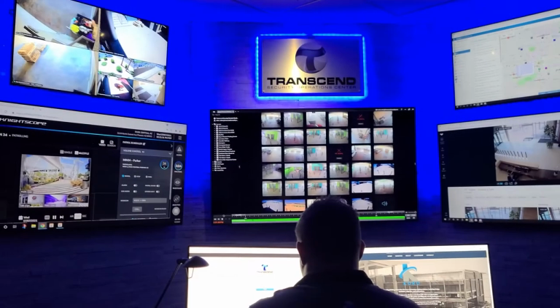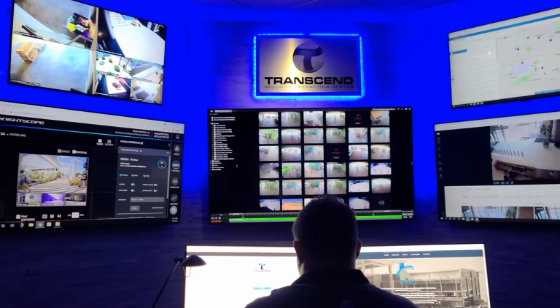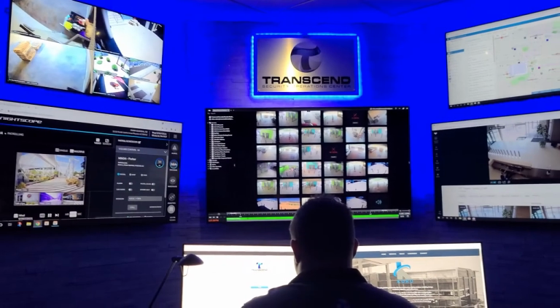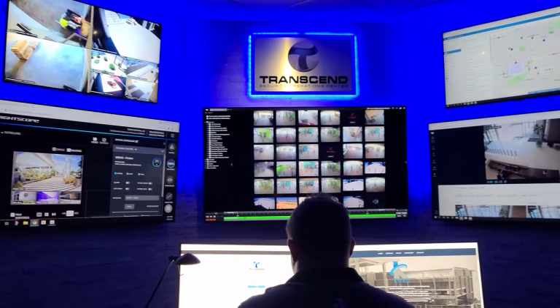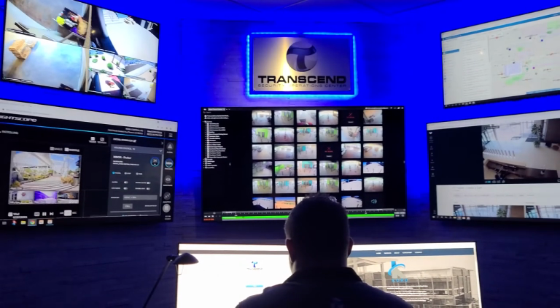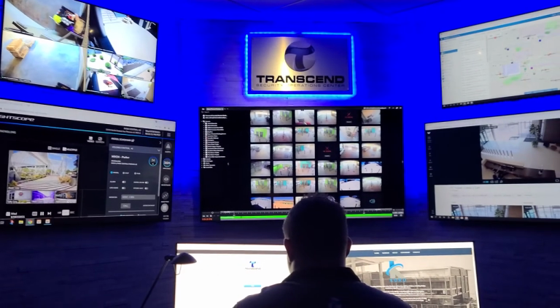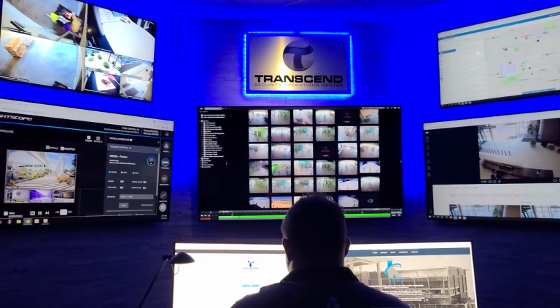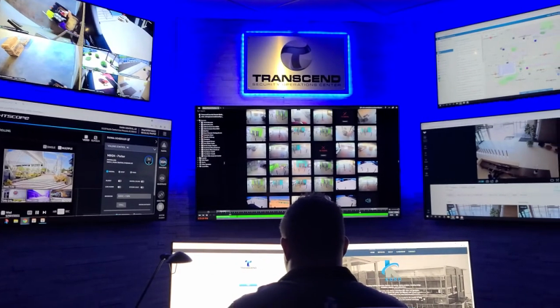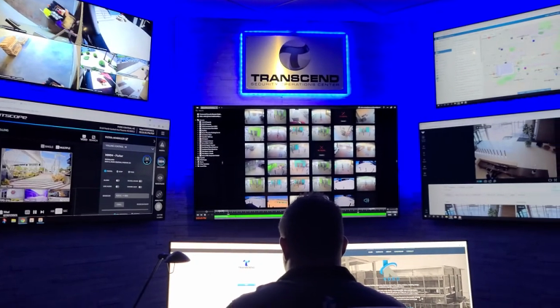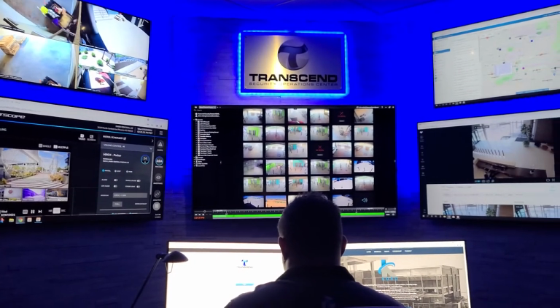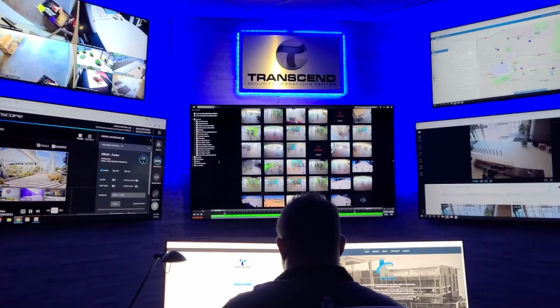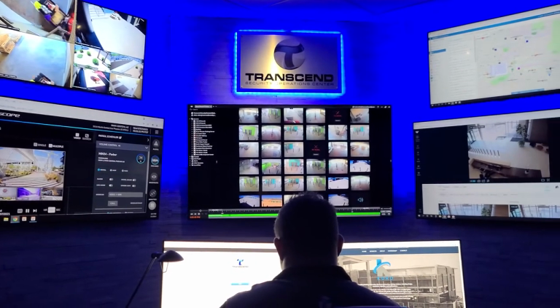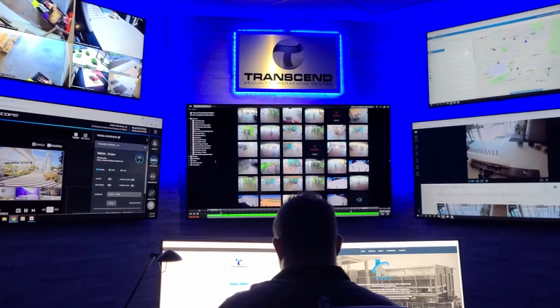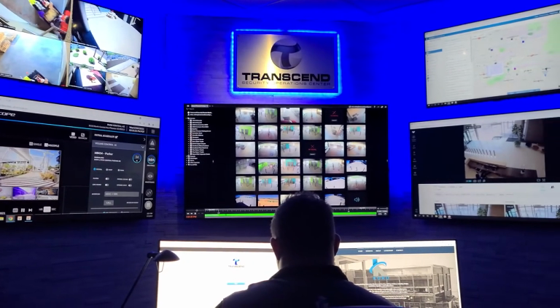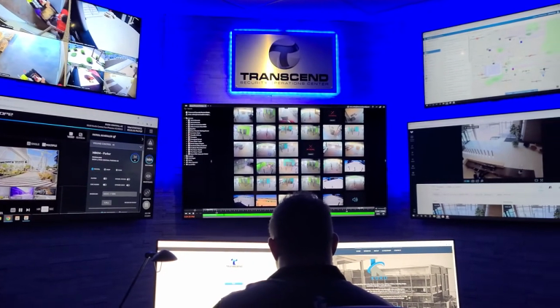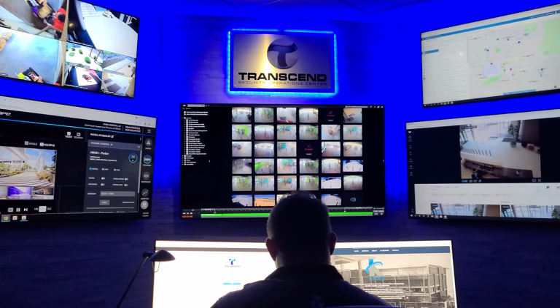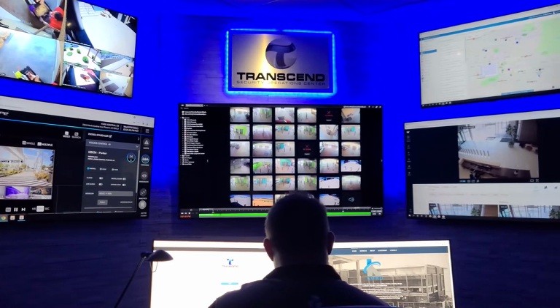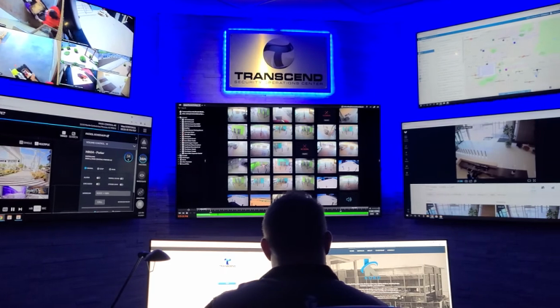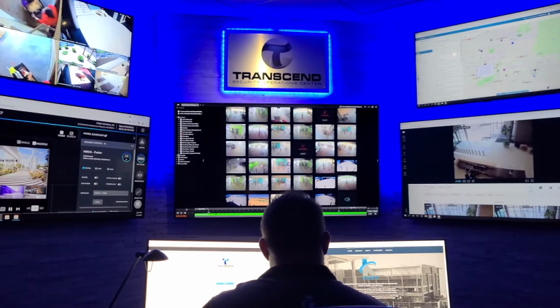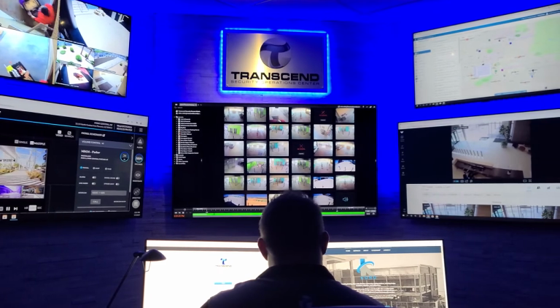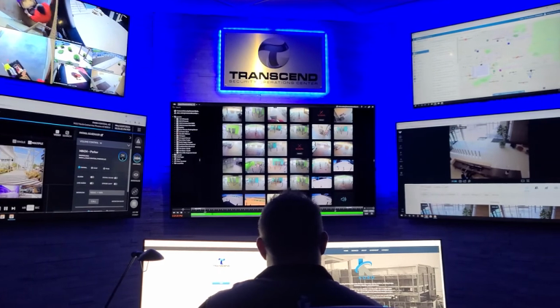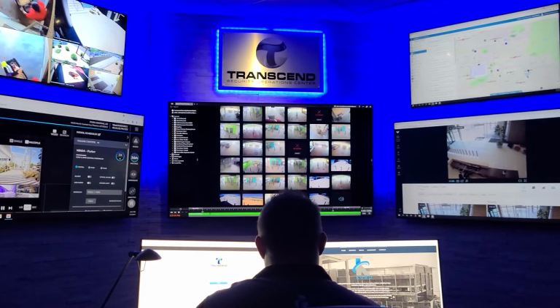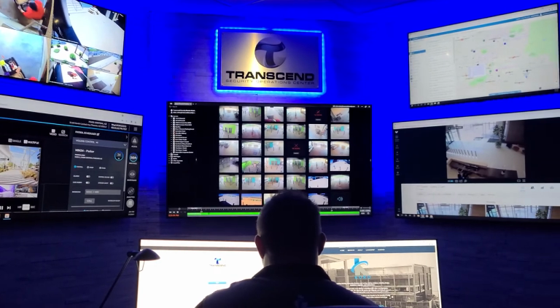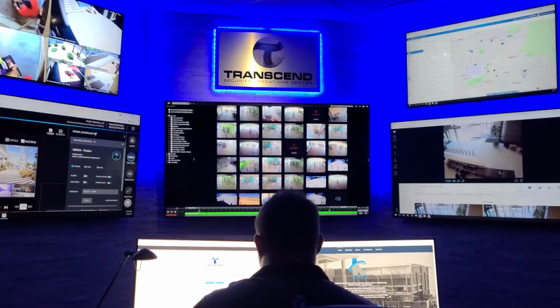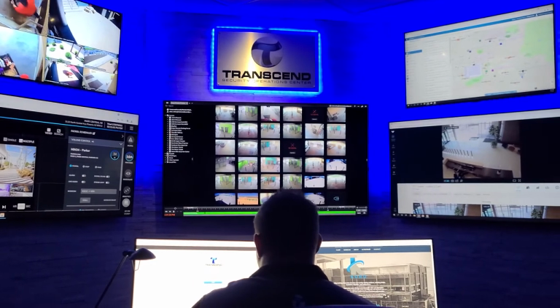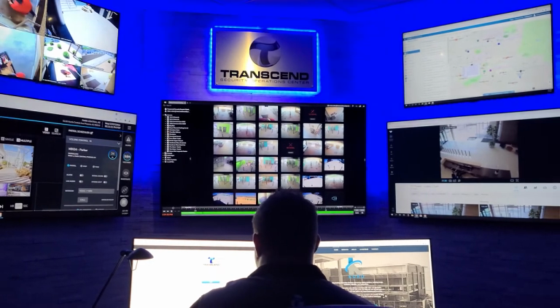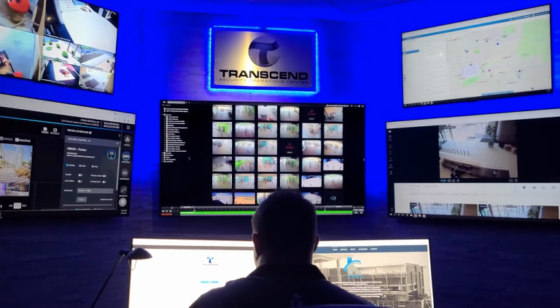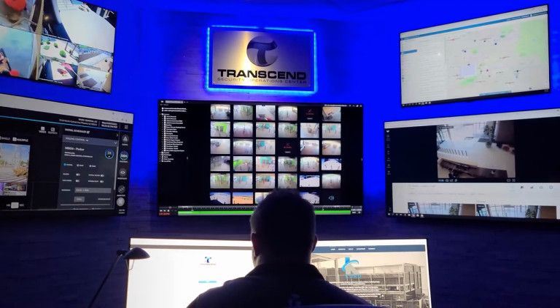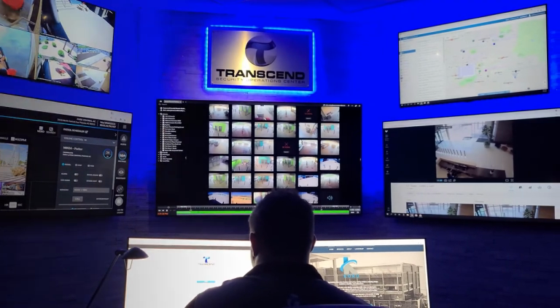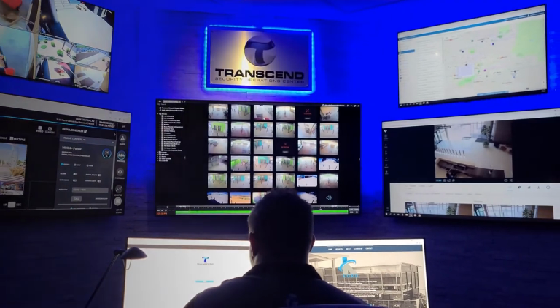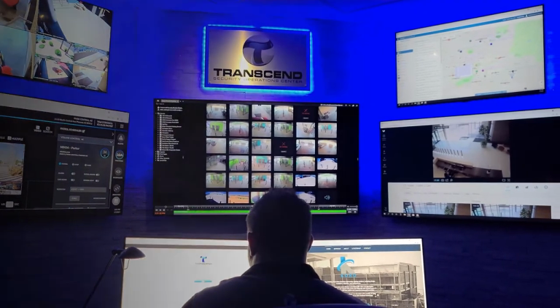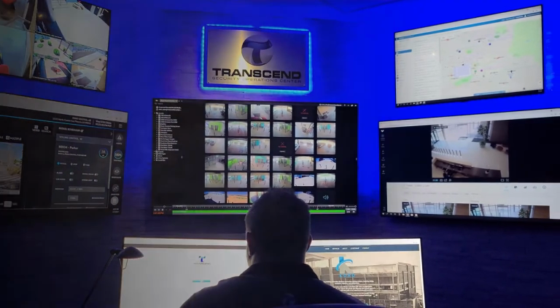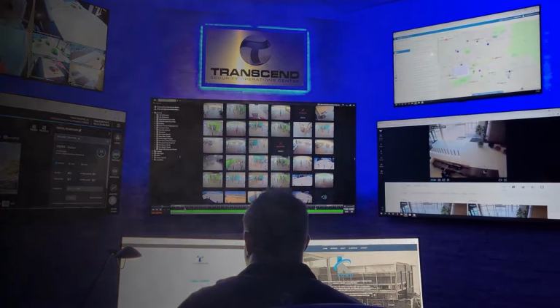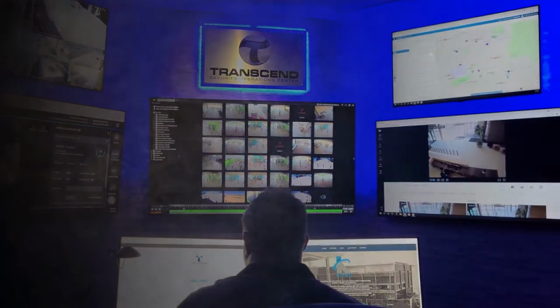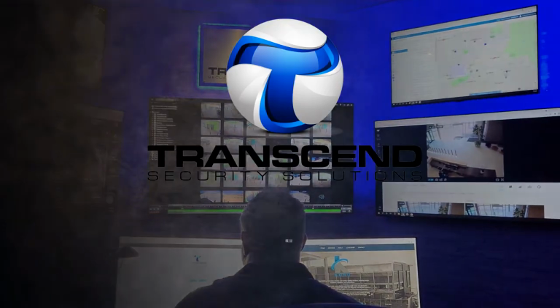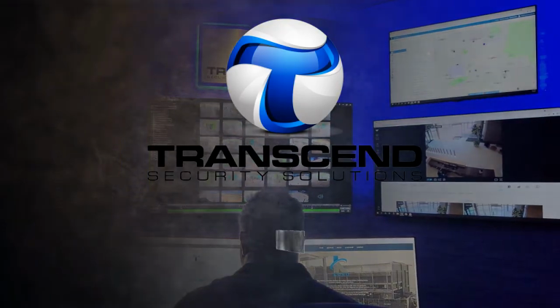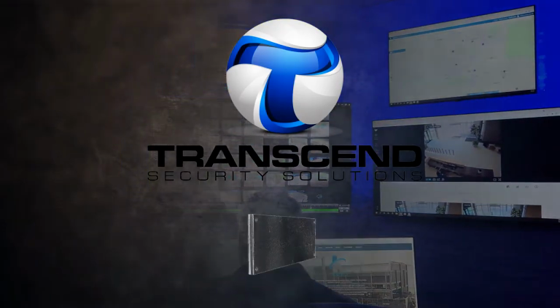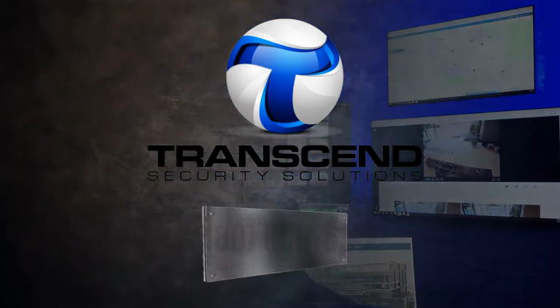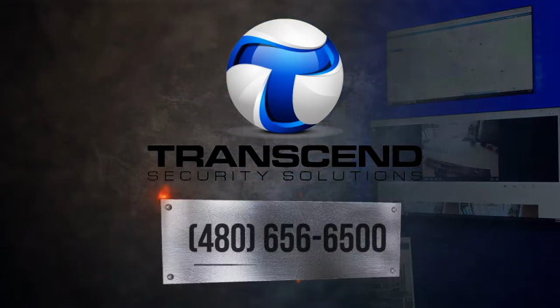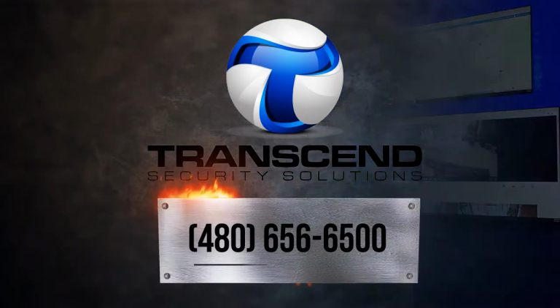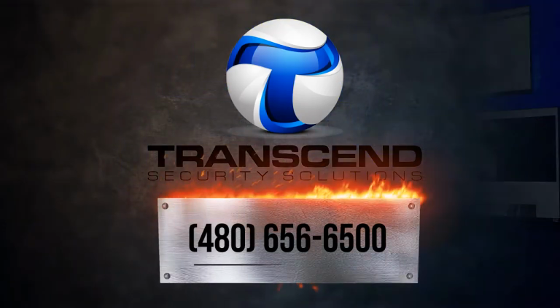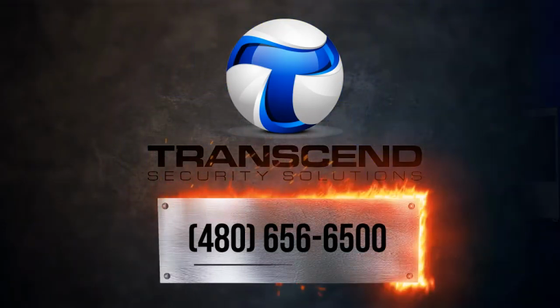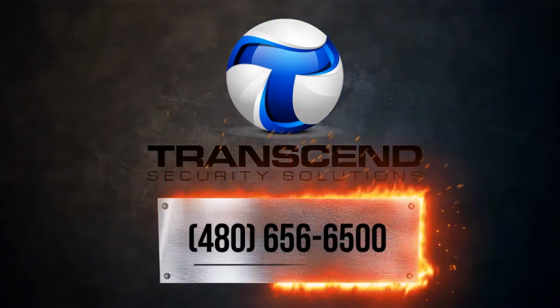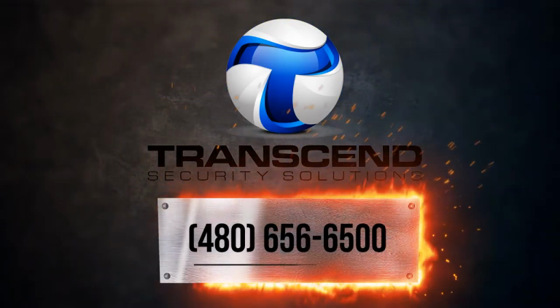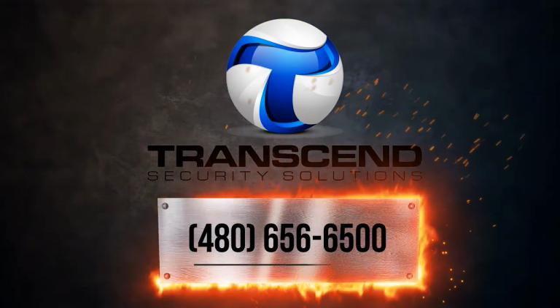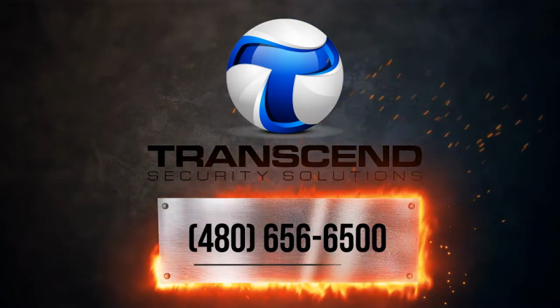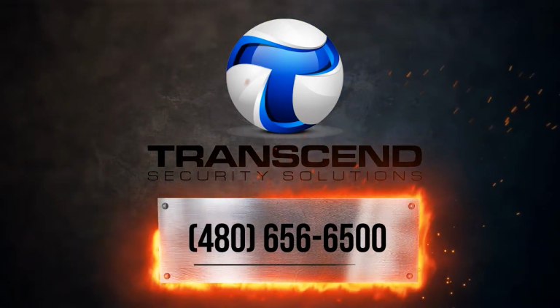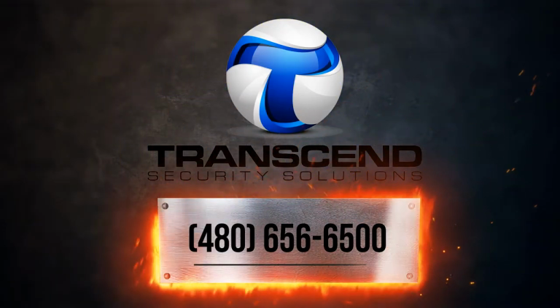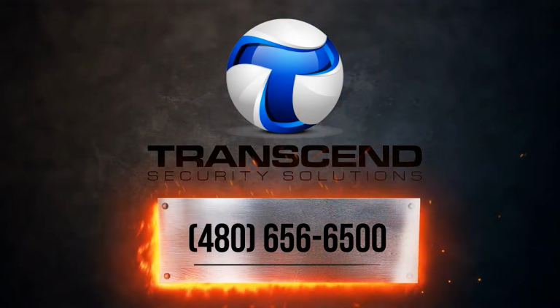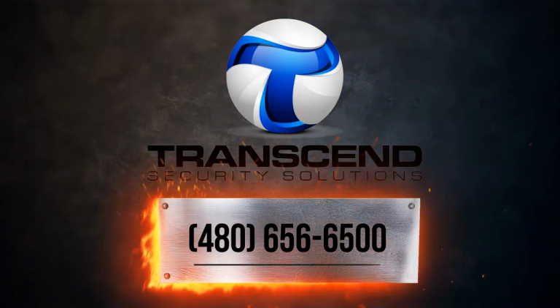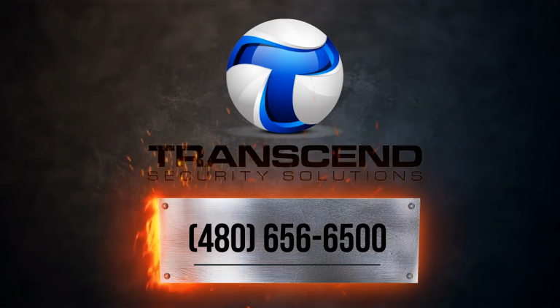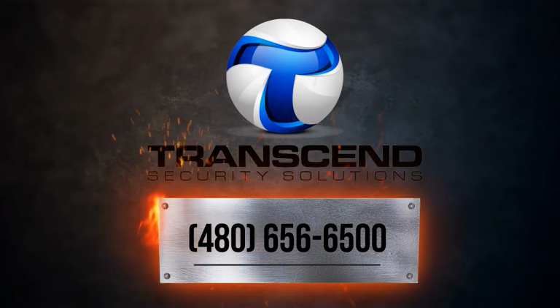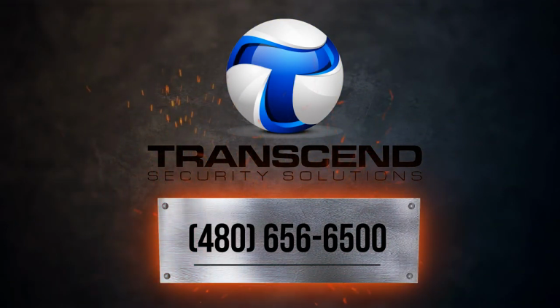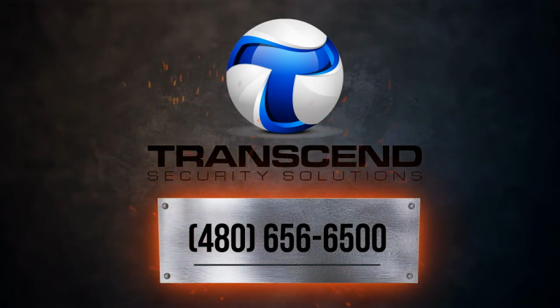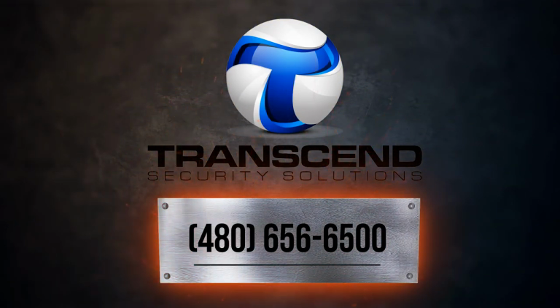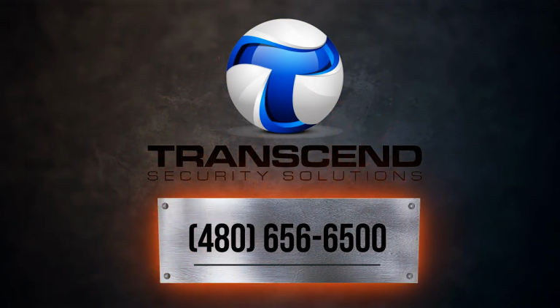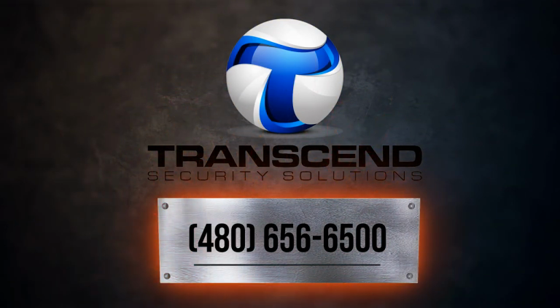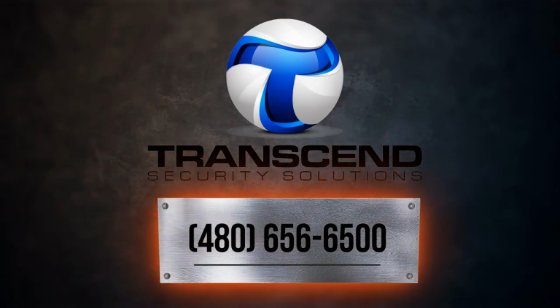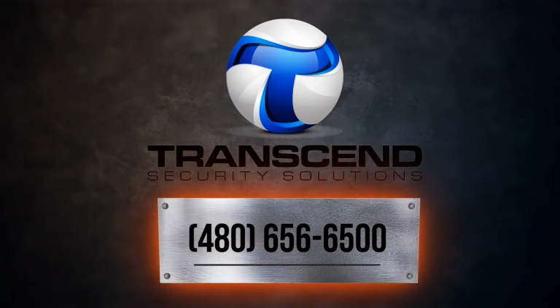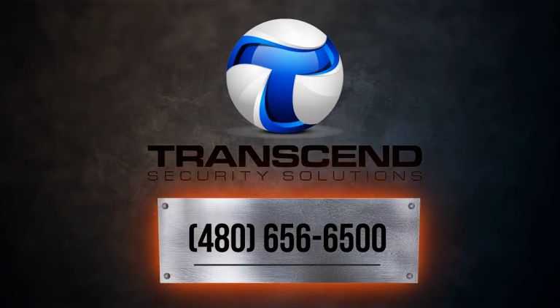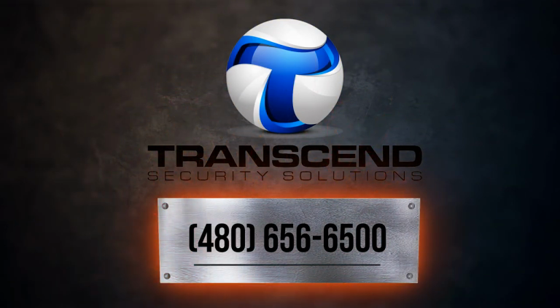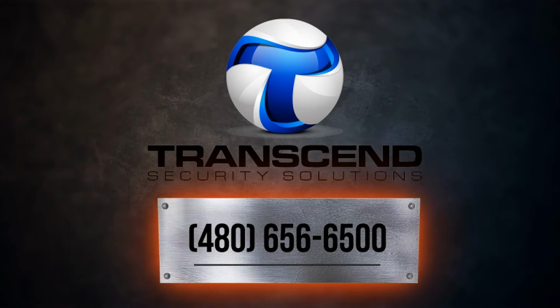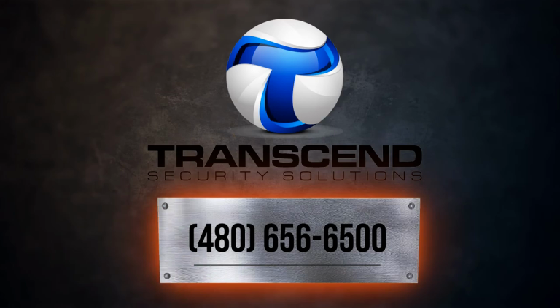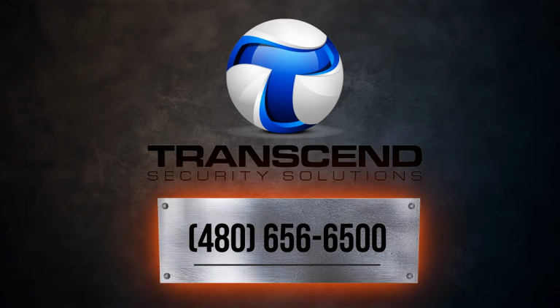Don't wait to protect your property or investment with a Transcend Security Solutions MSU. Call them today.